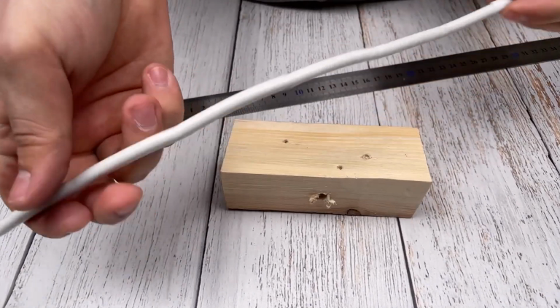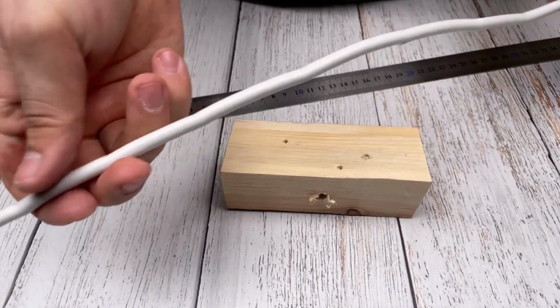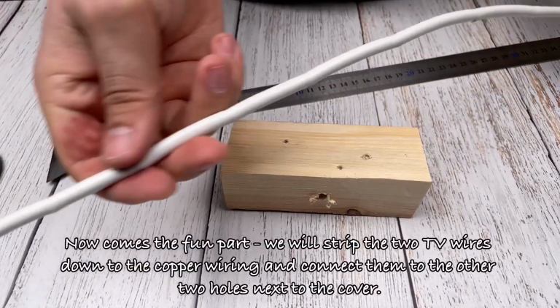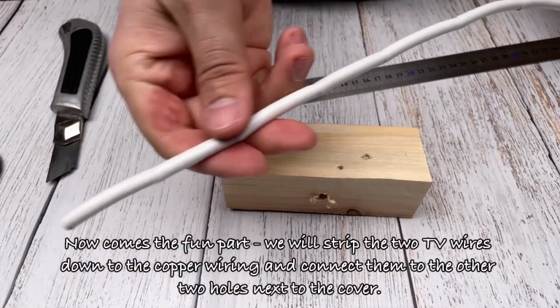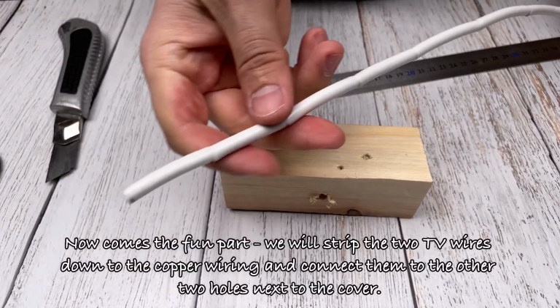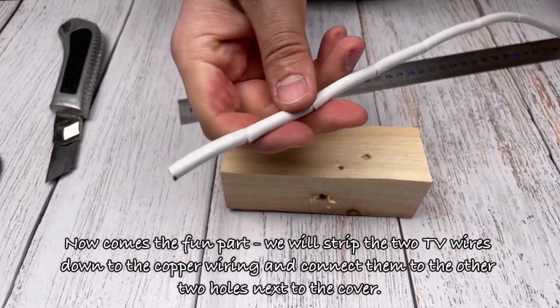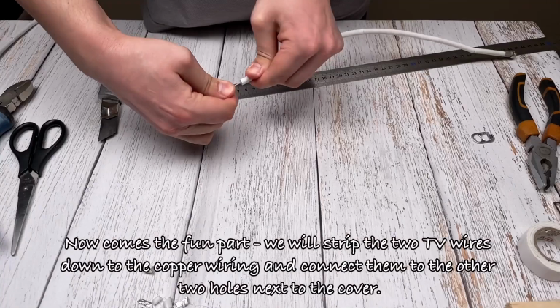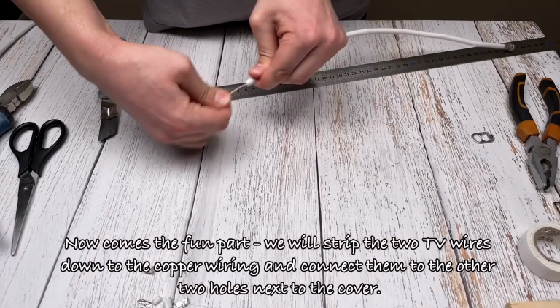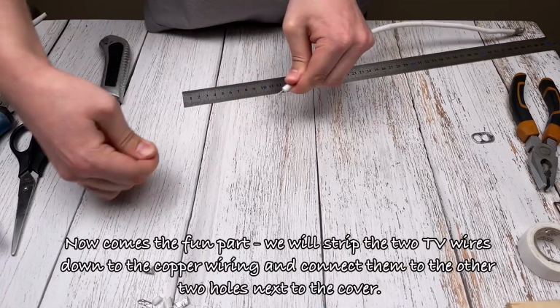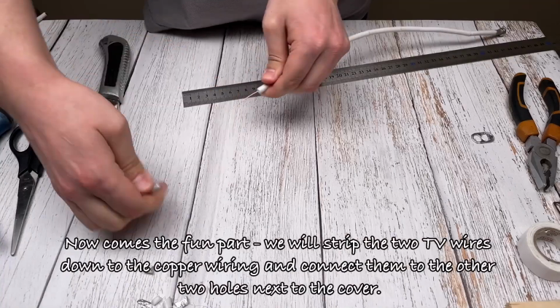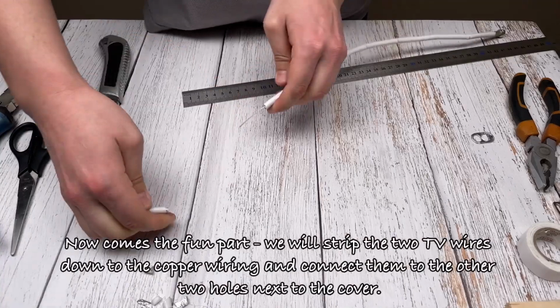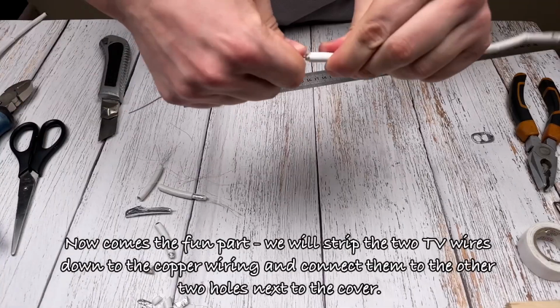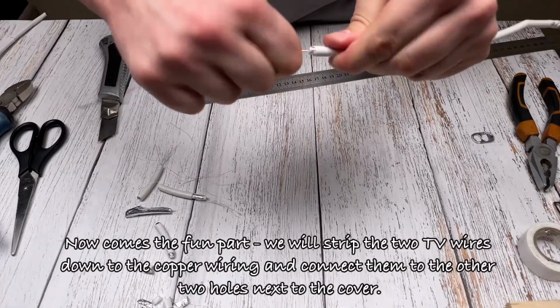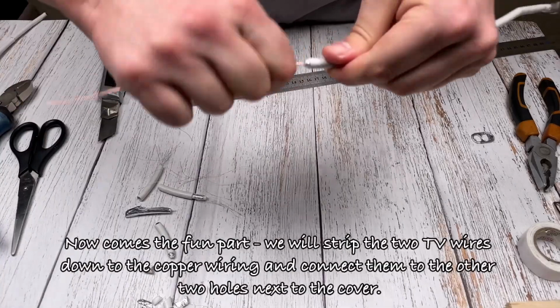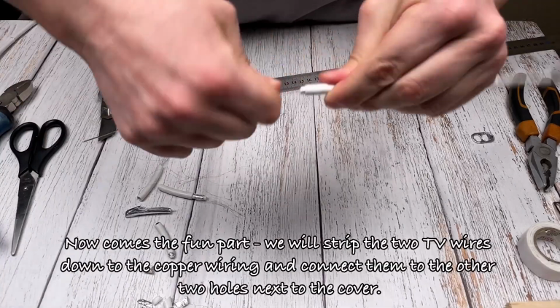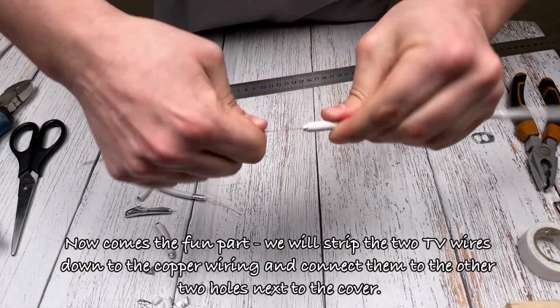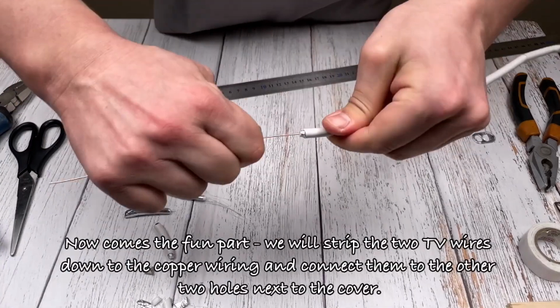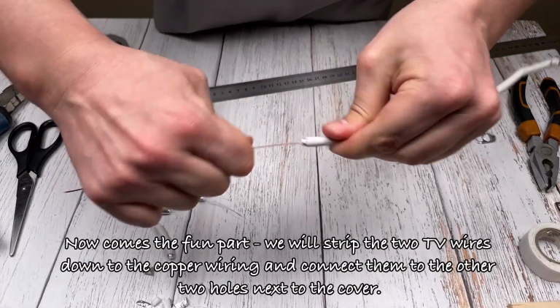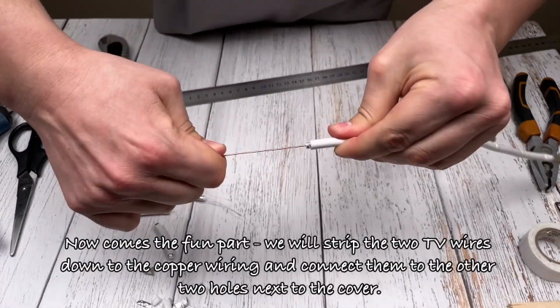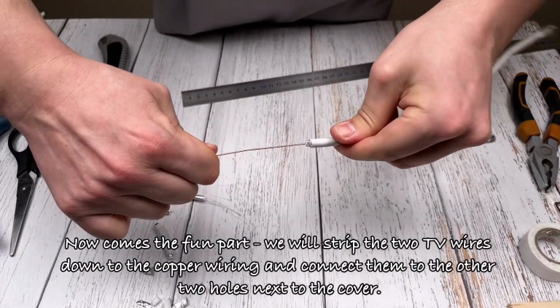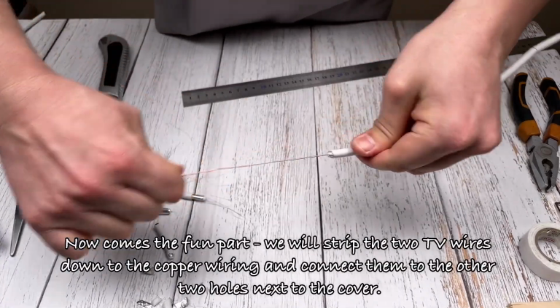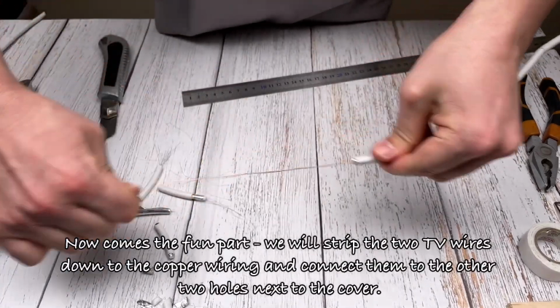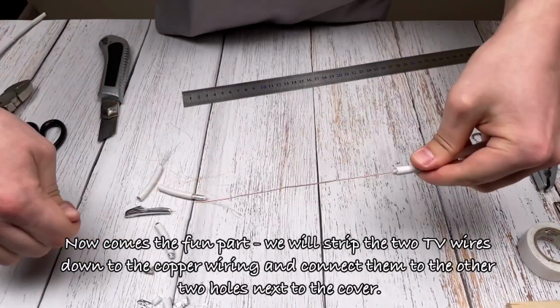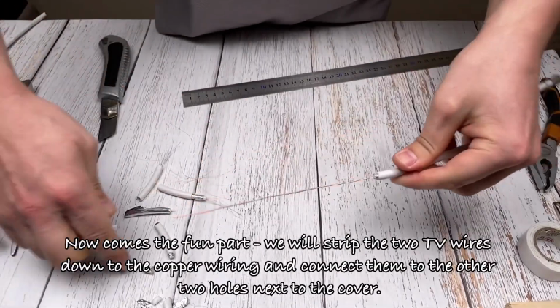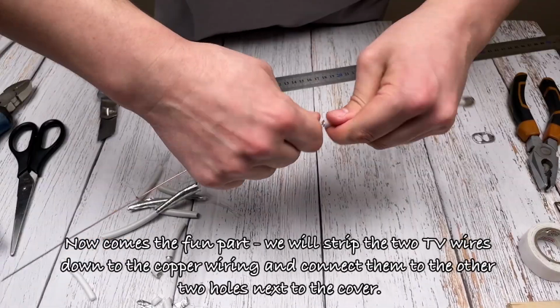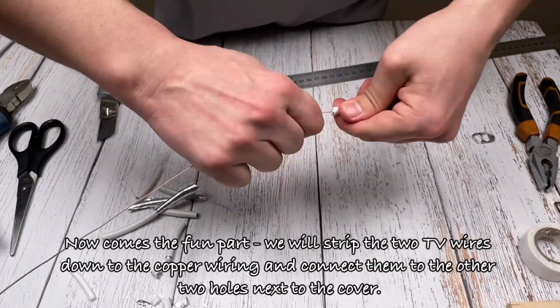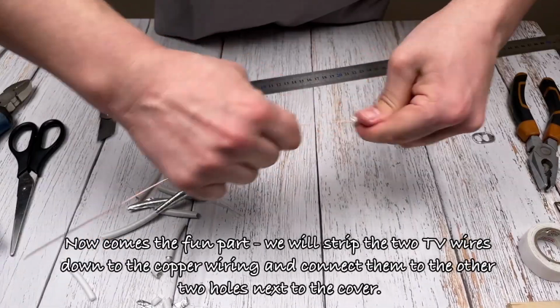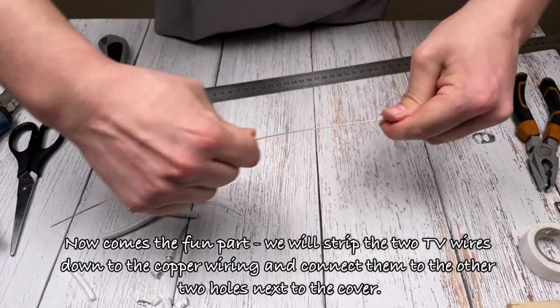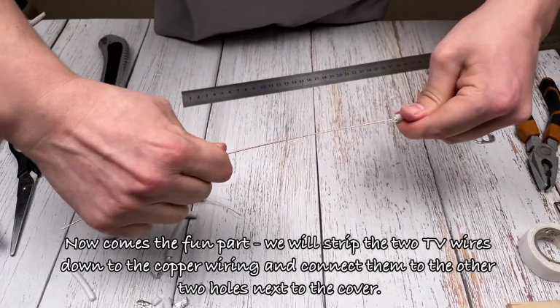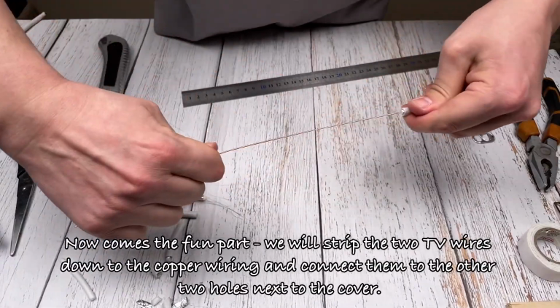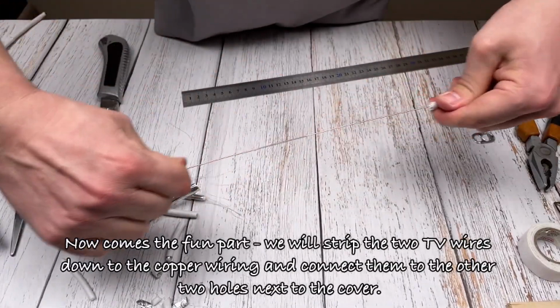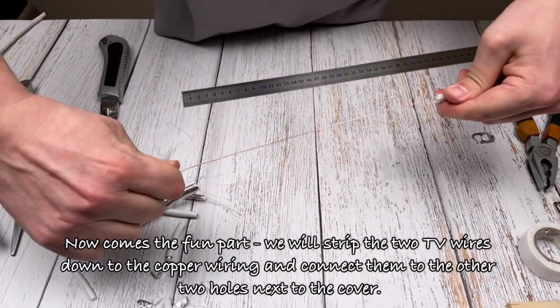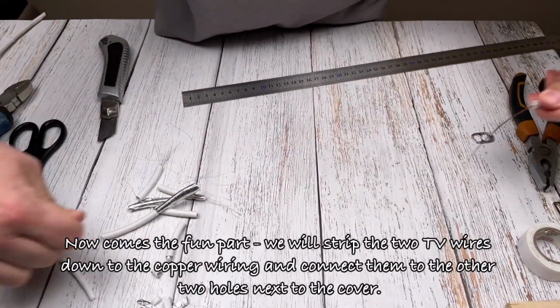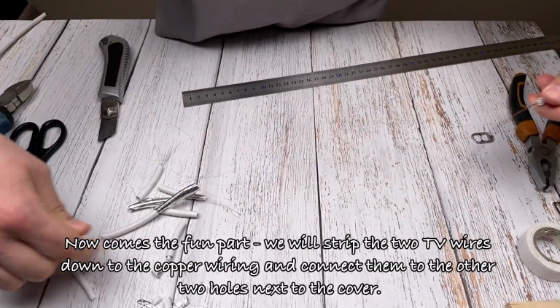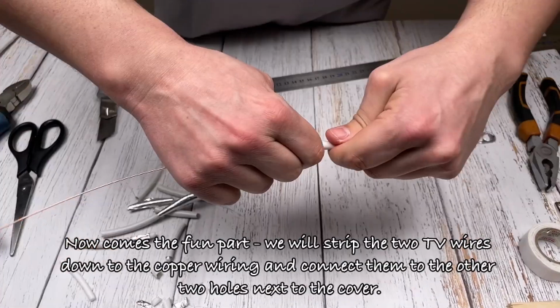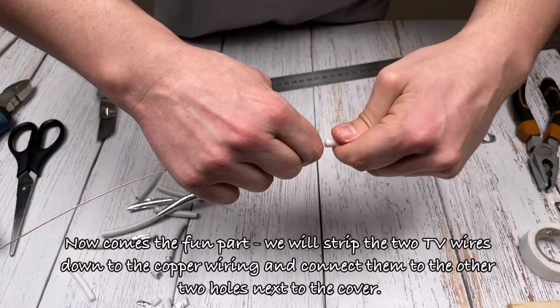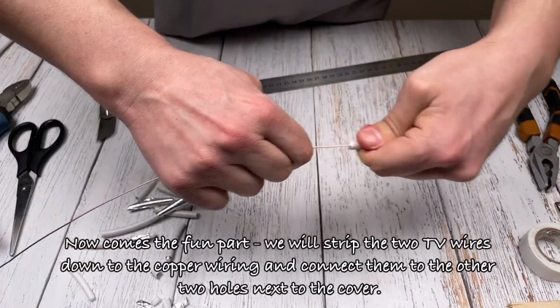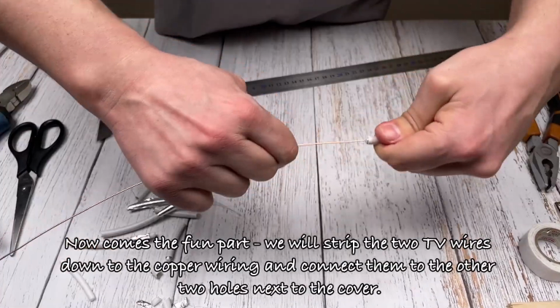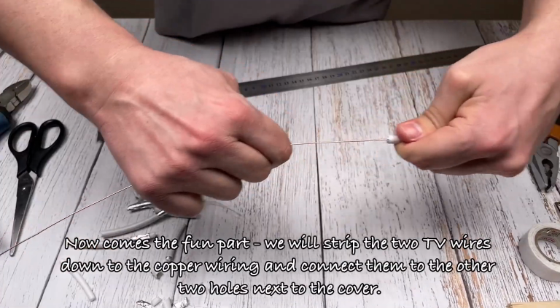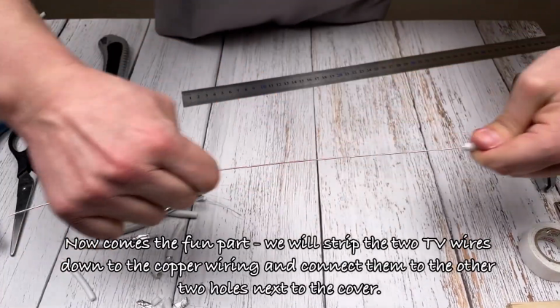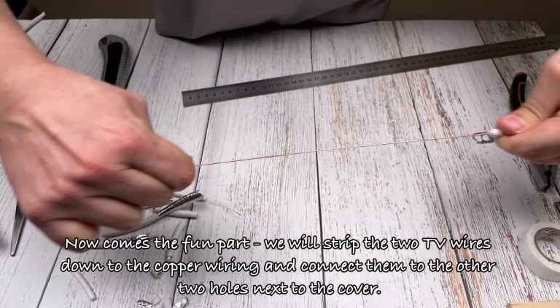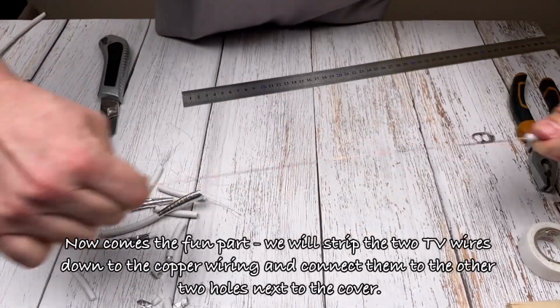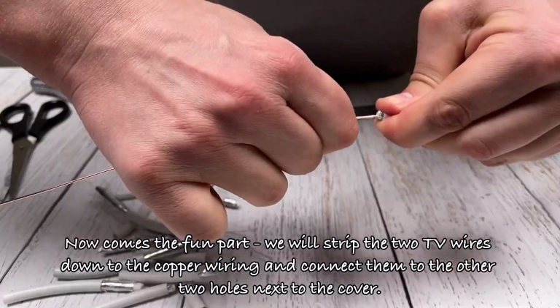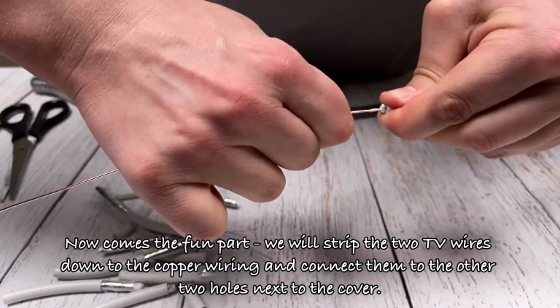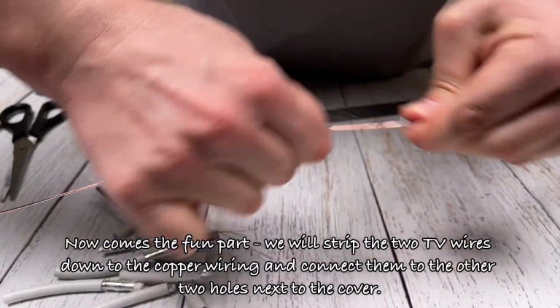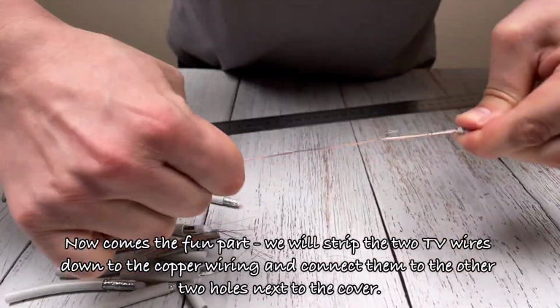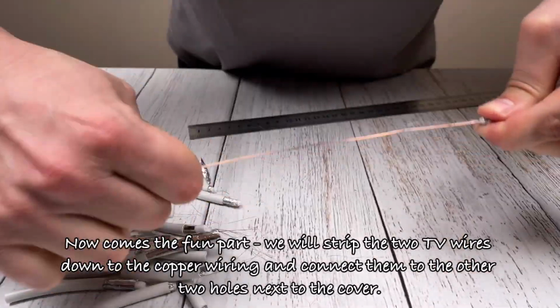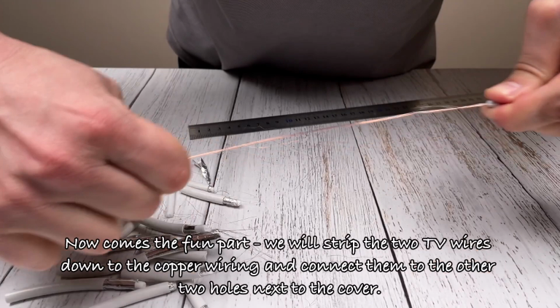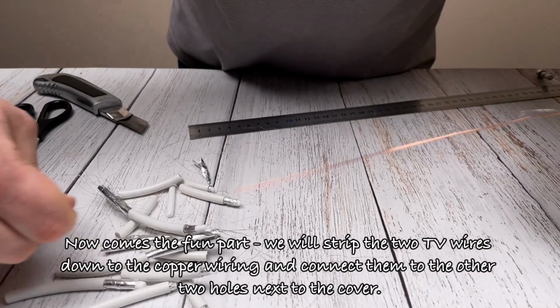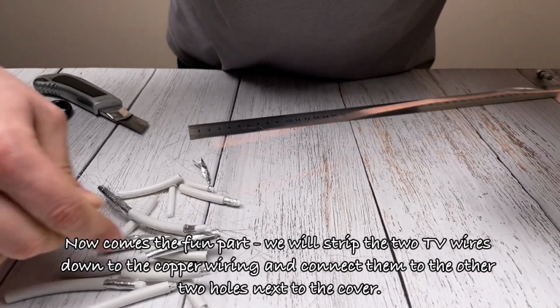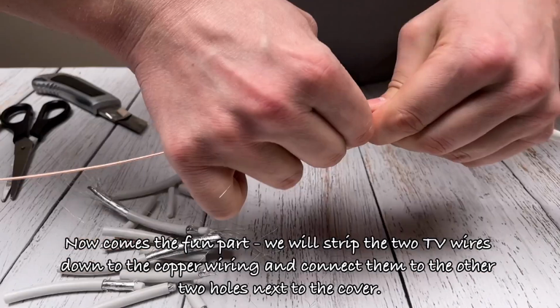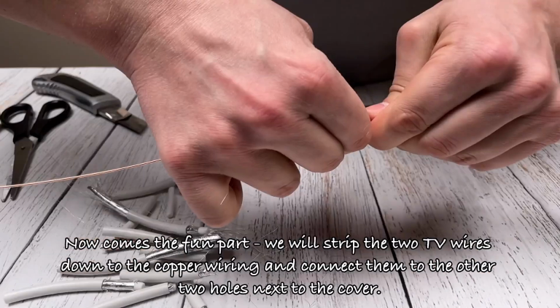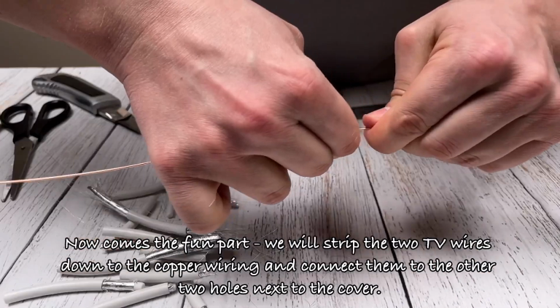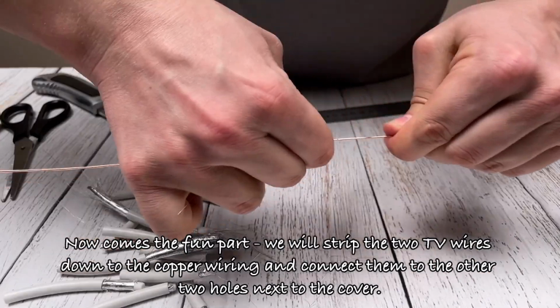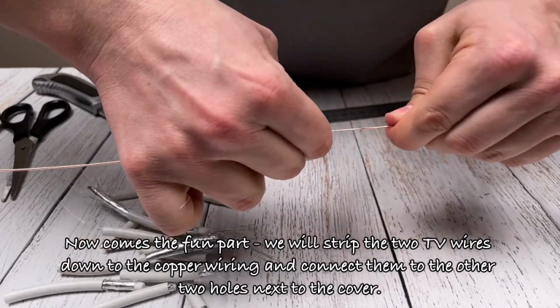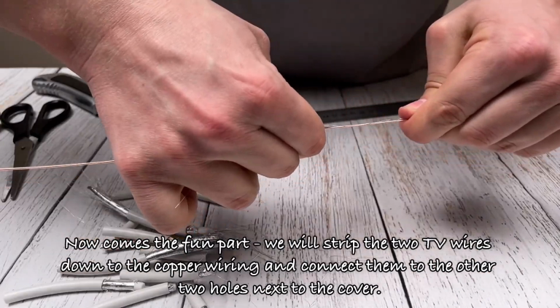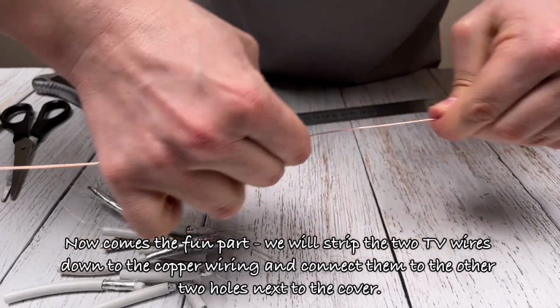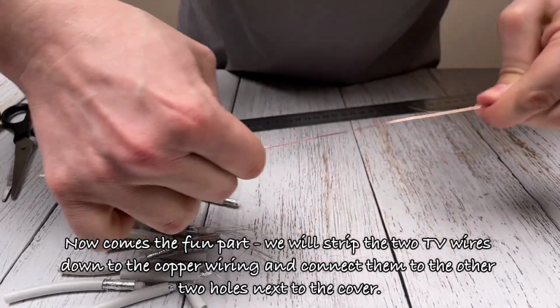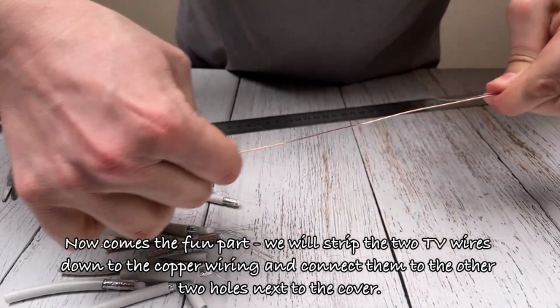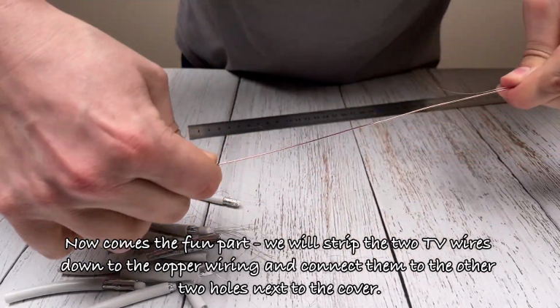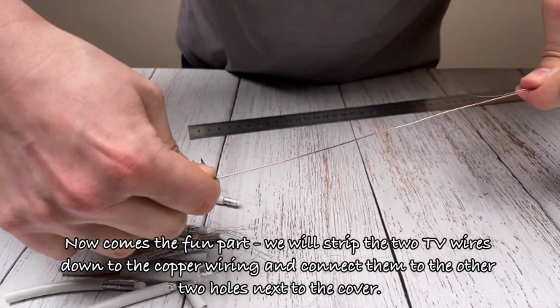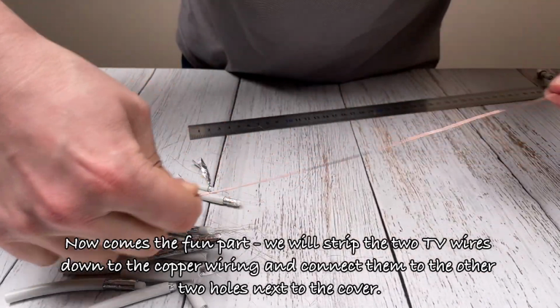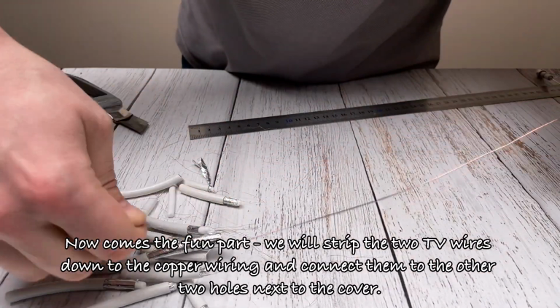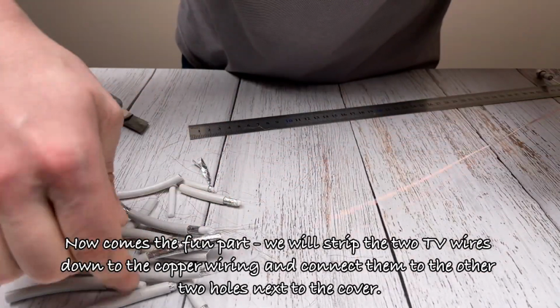Now comes the fun part: we will strip the two TV wires down to the copper wiring, and connect them to the other two holes next to the cover.